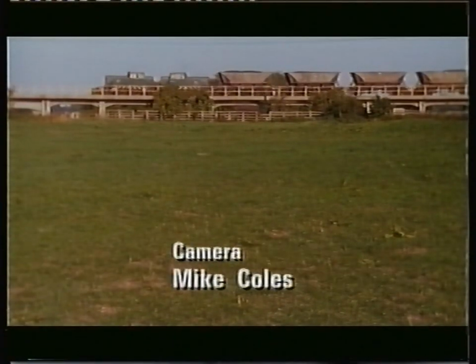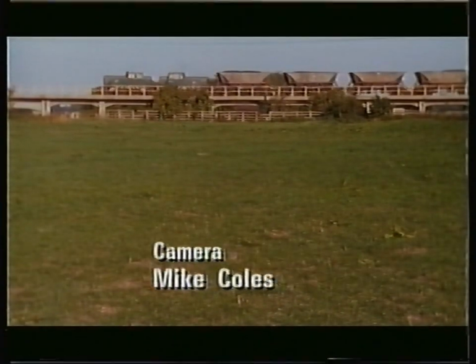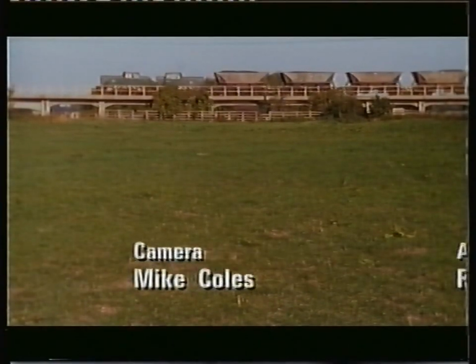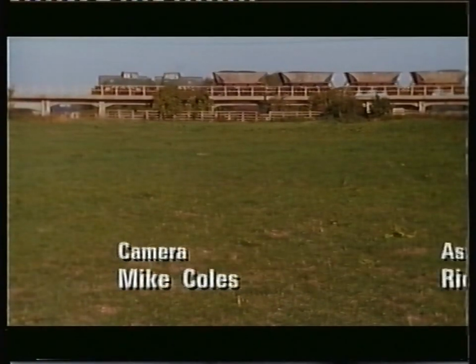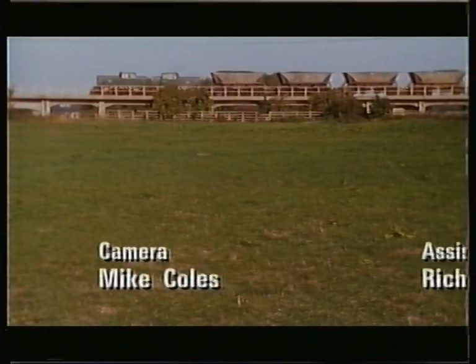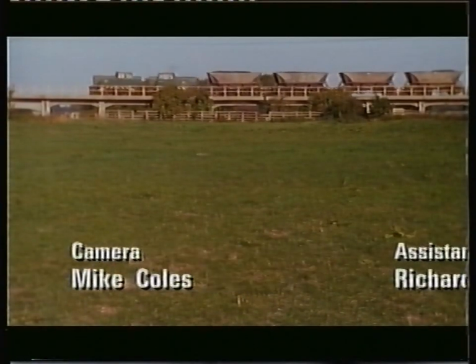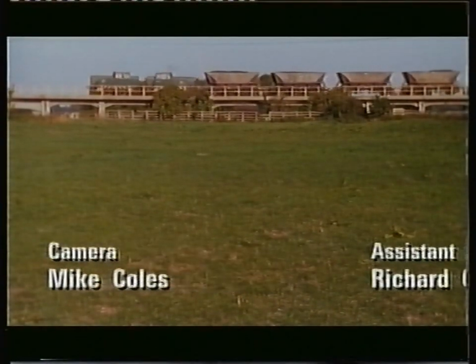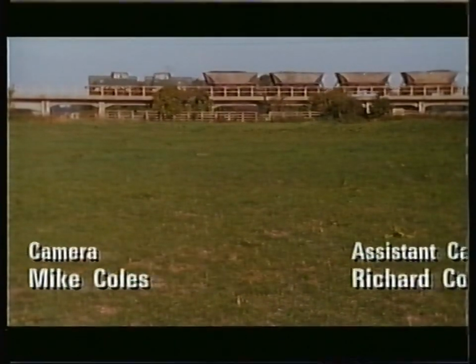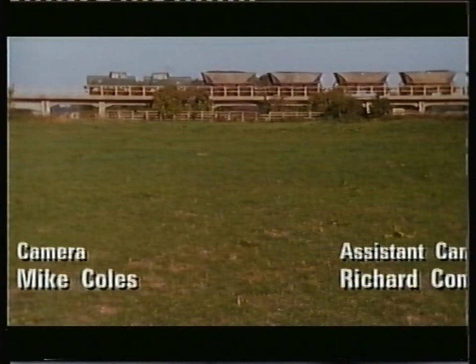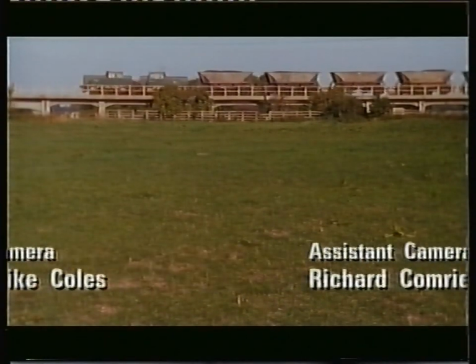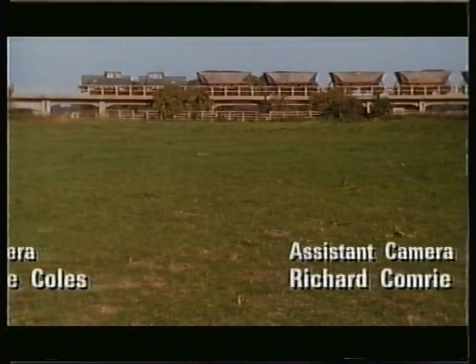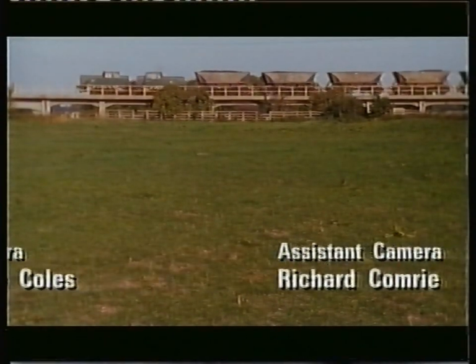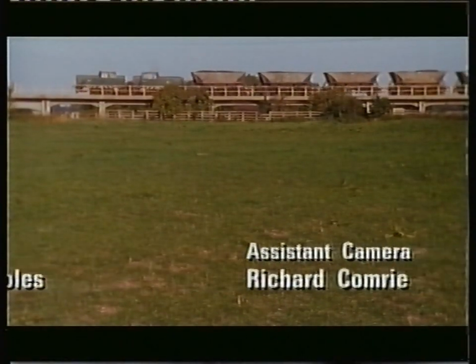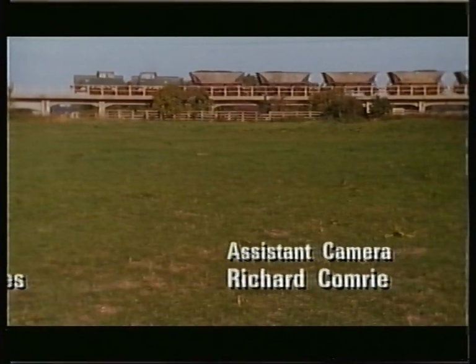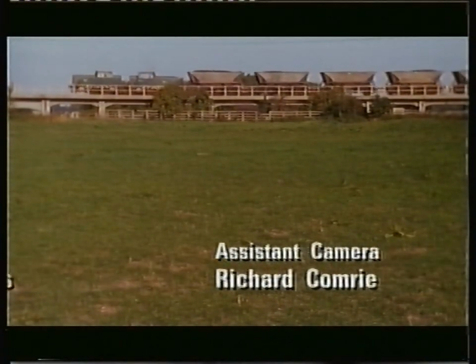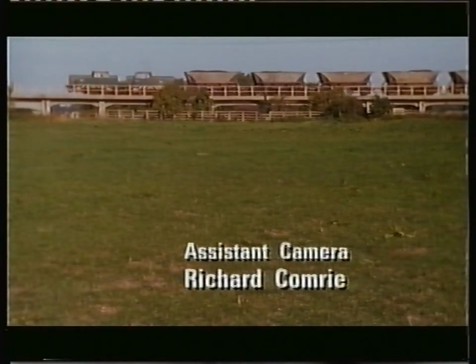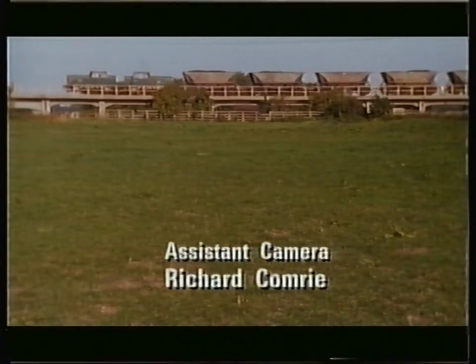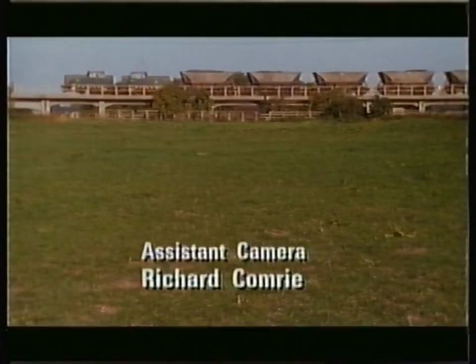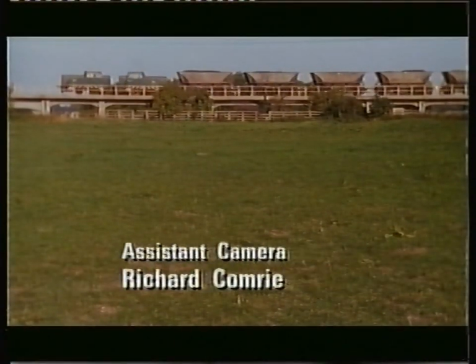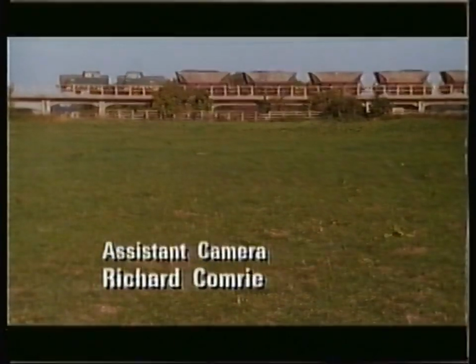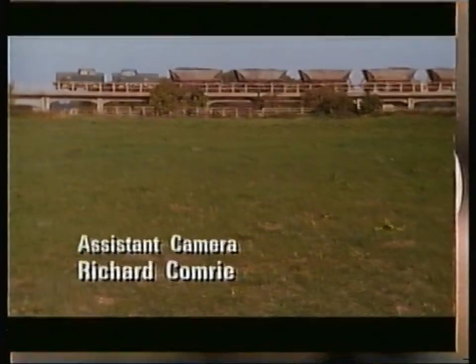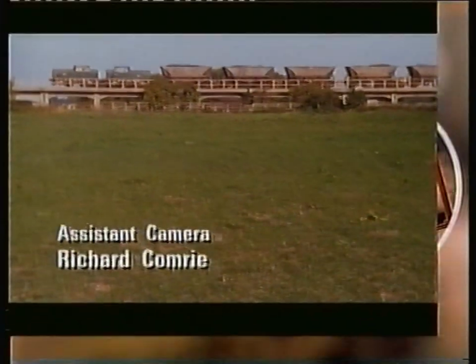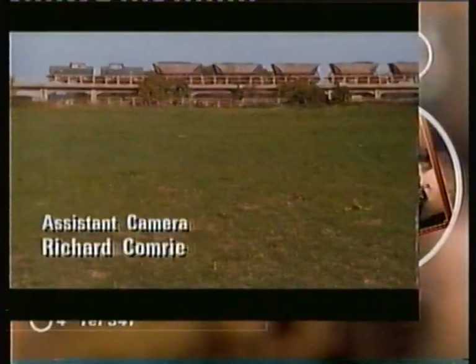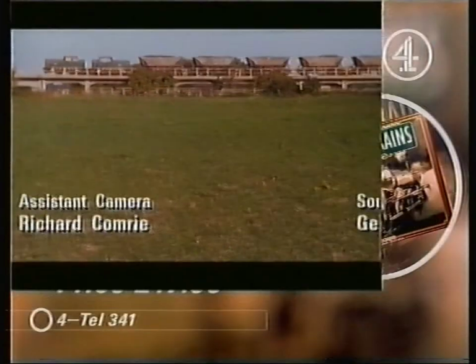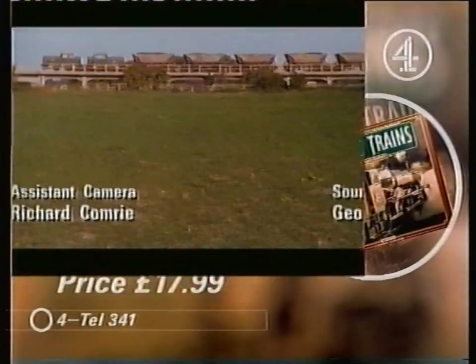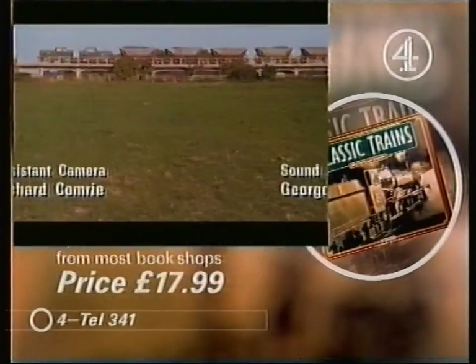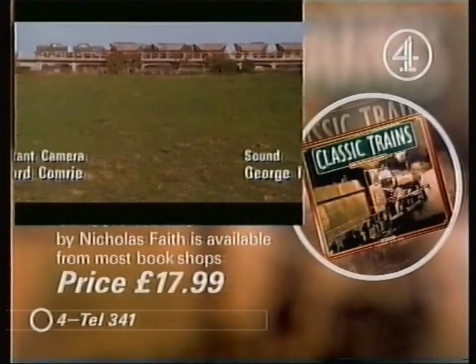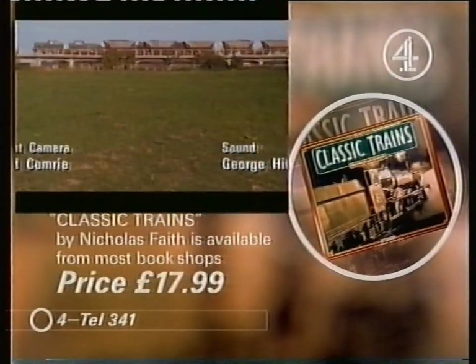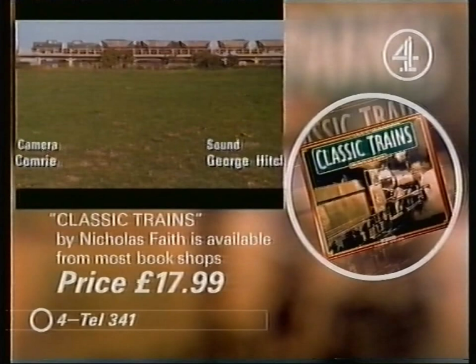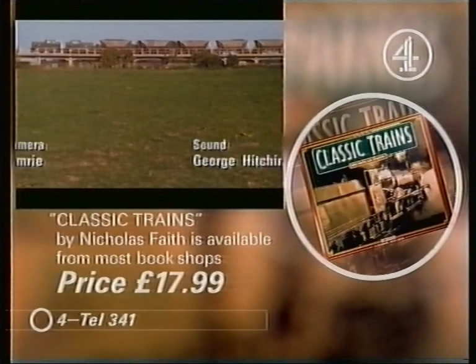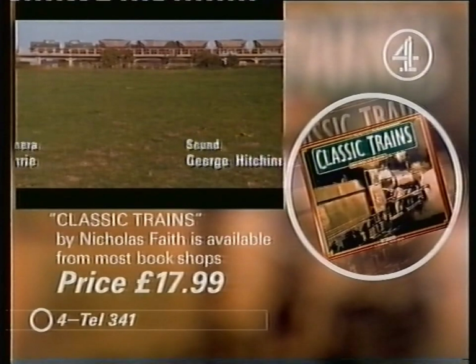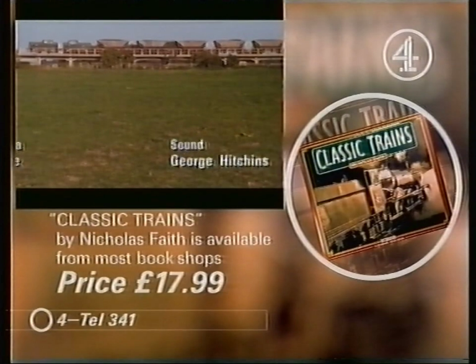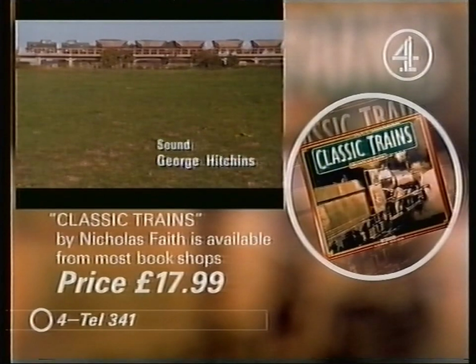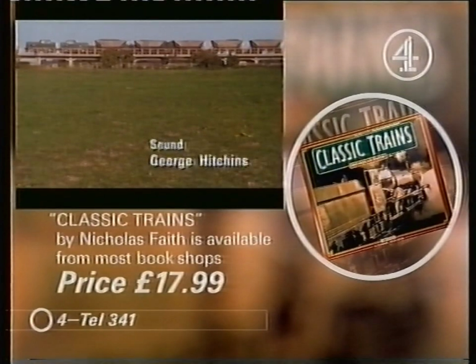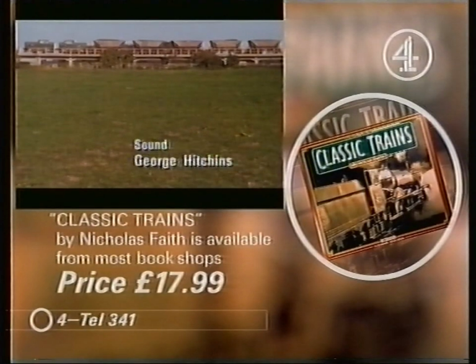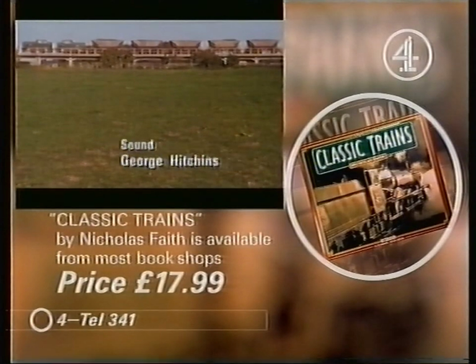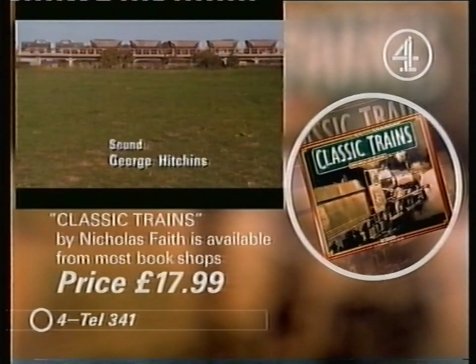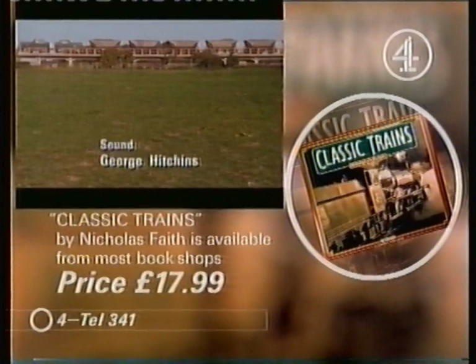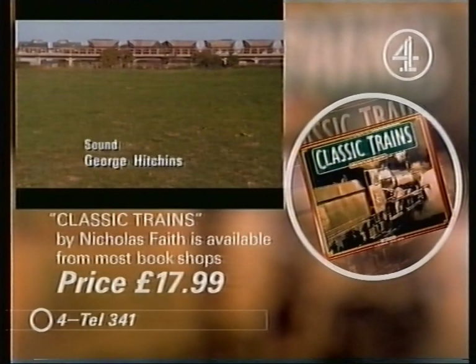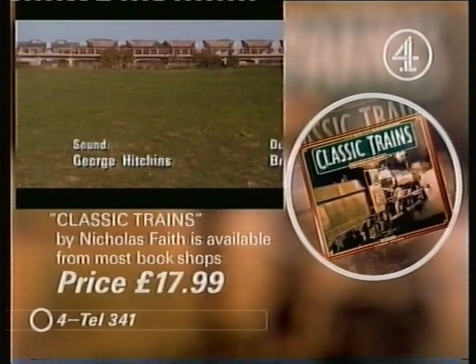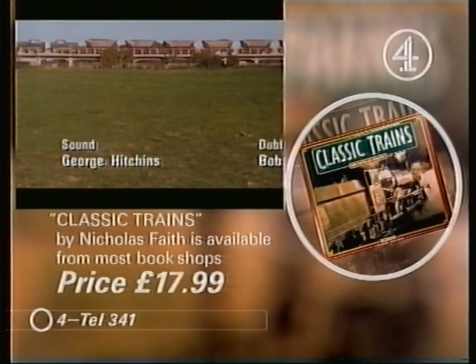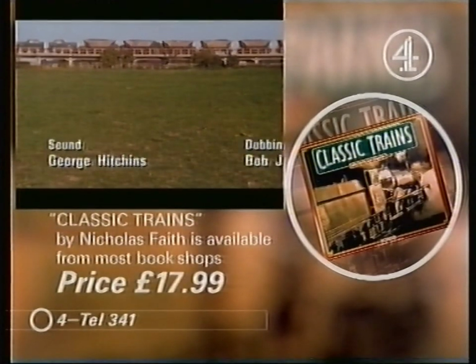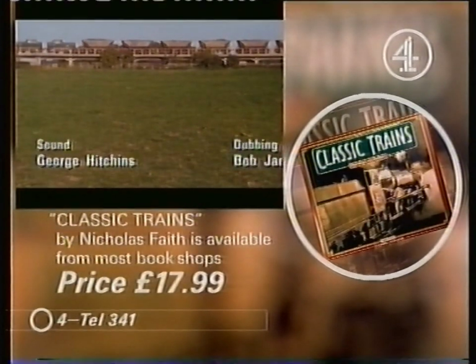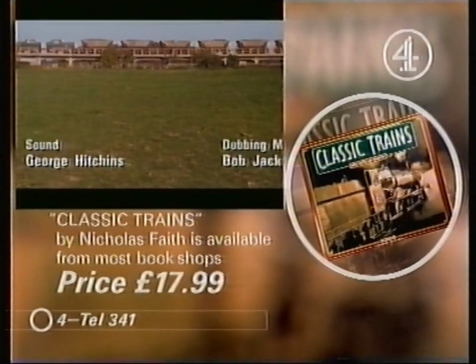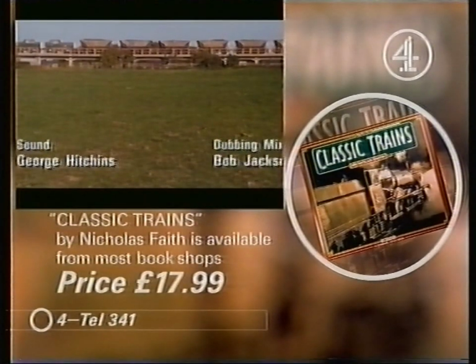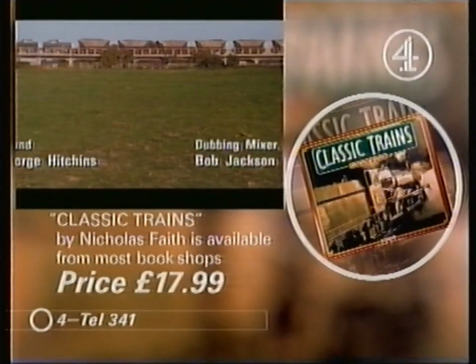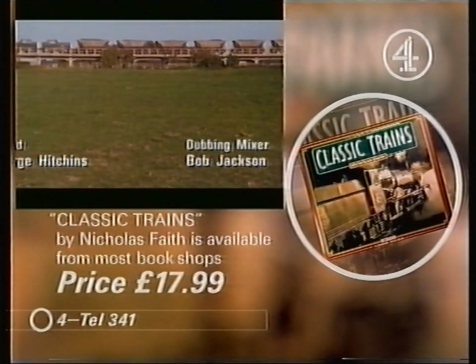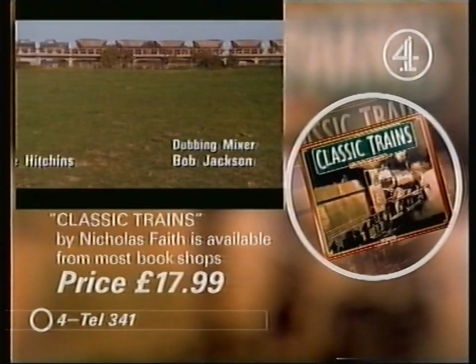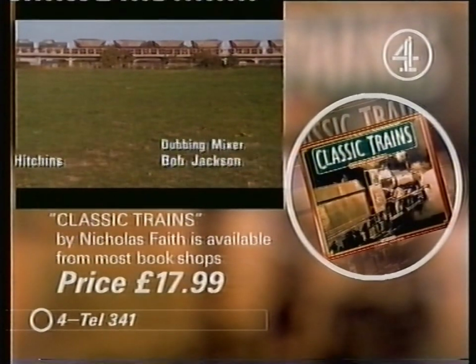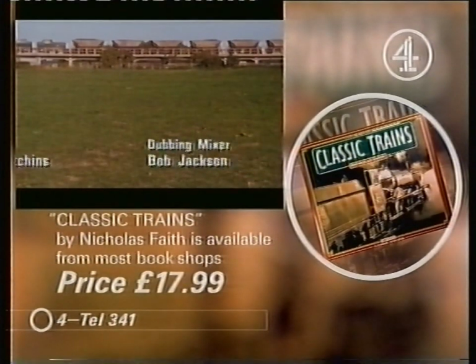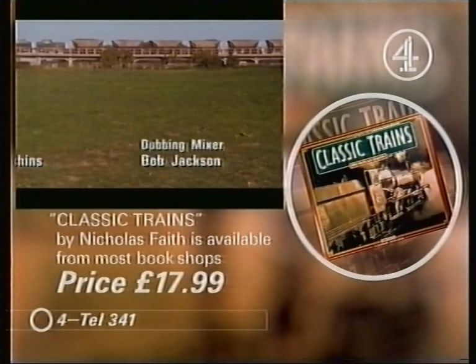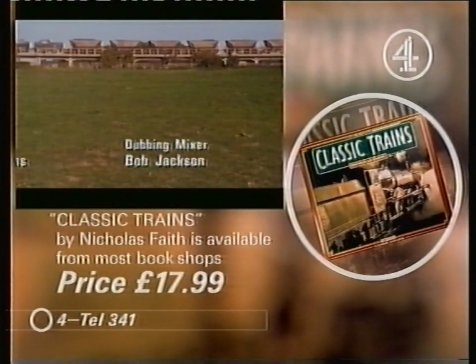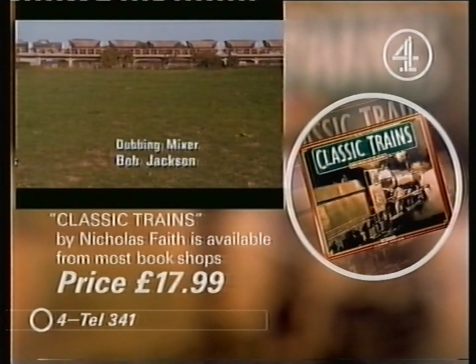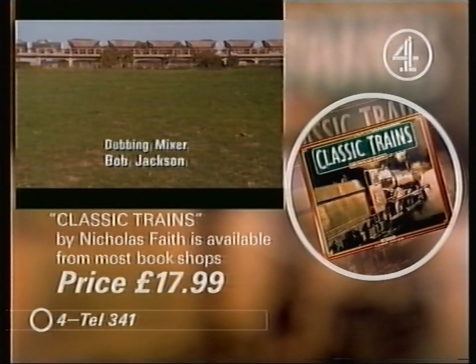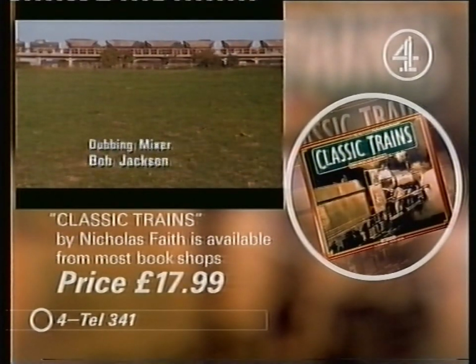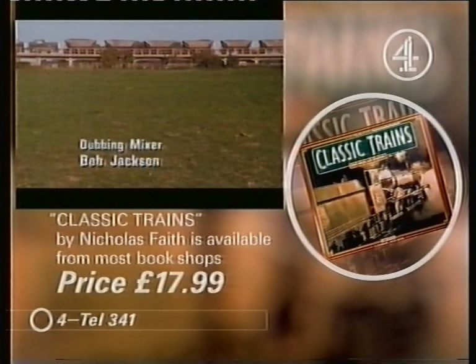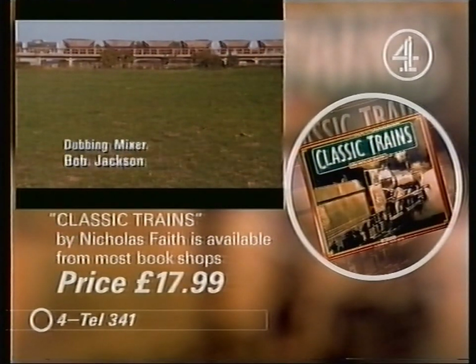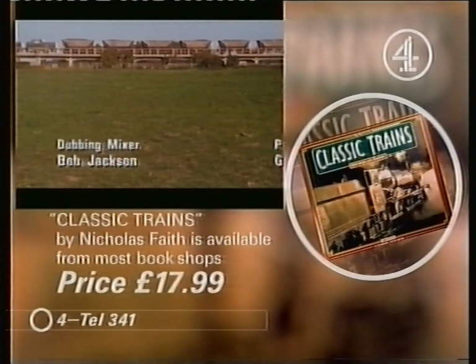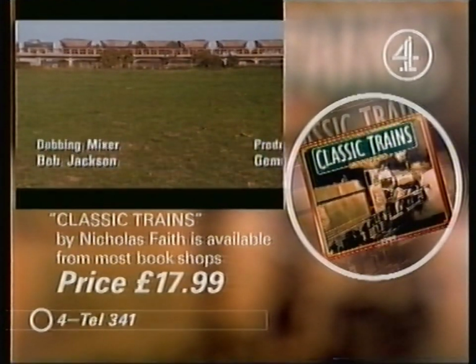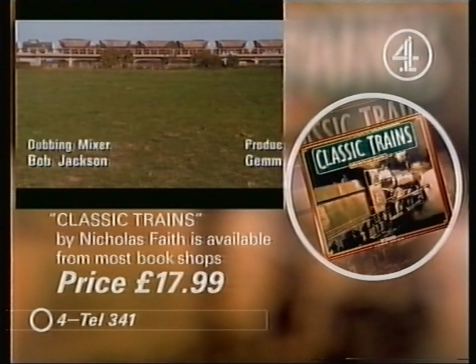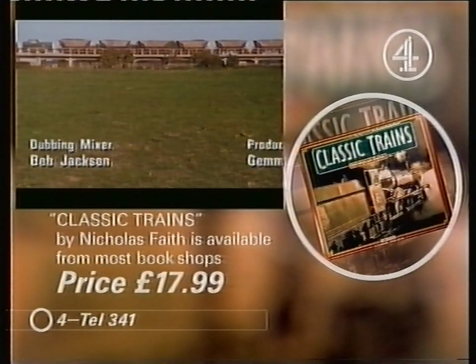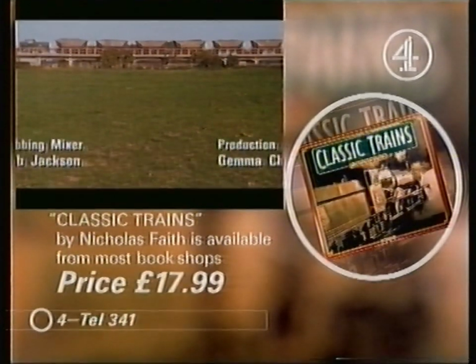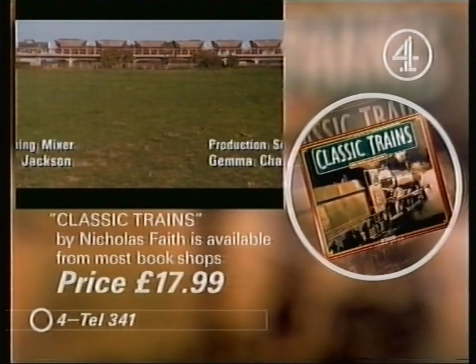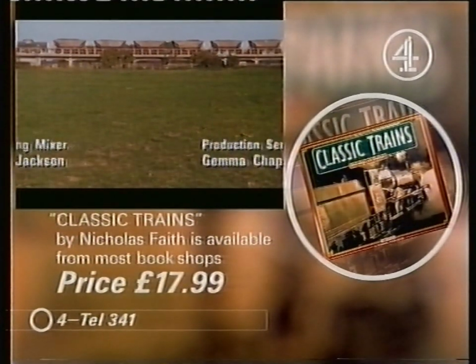Well, that was the last in the series, but Classic Trains — the book — is out now in the shops, priced at £17.99.